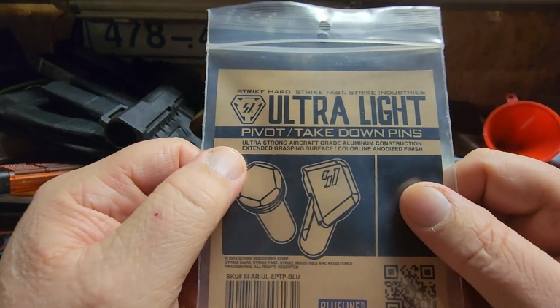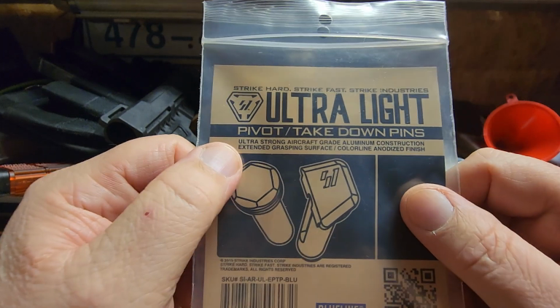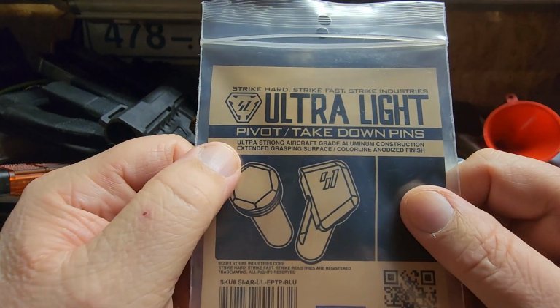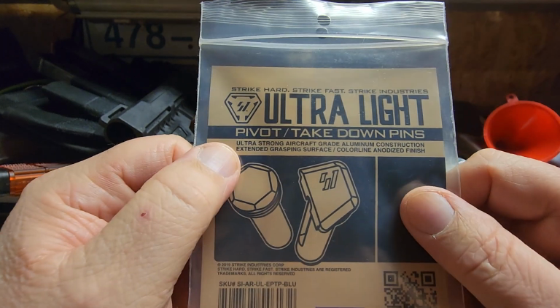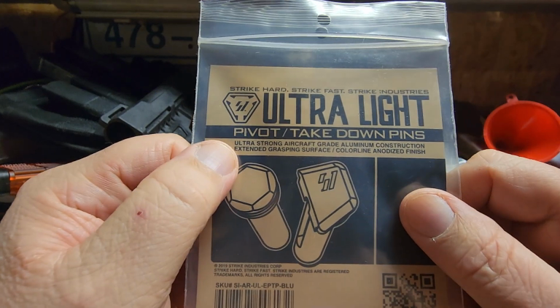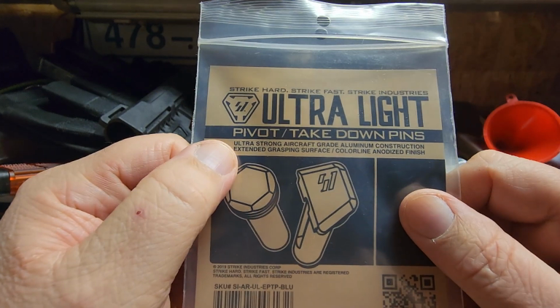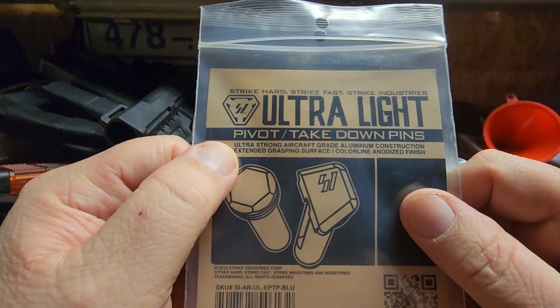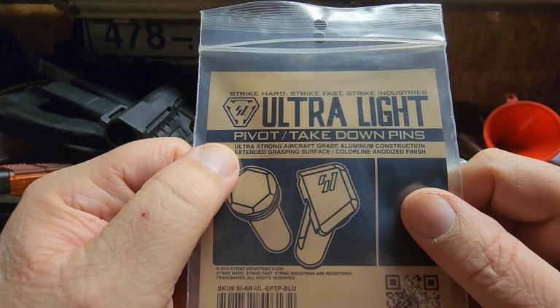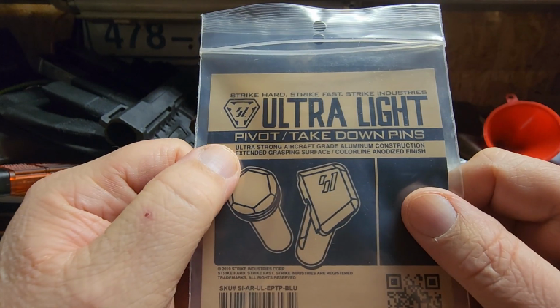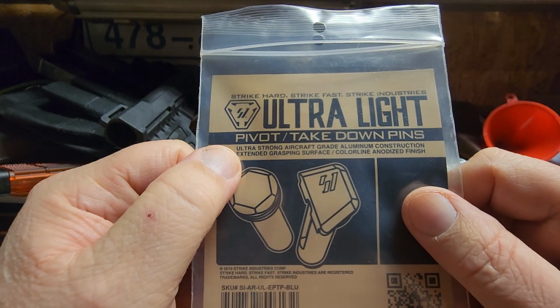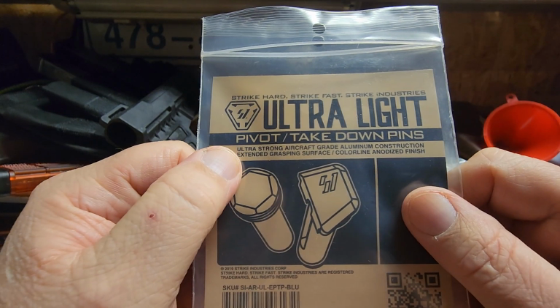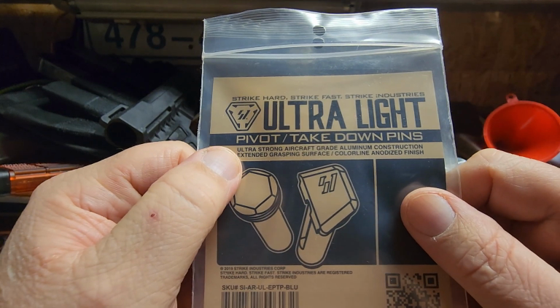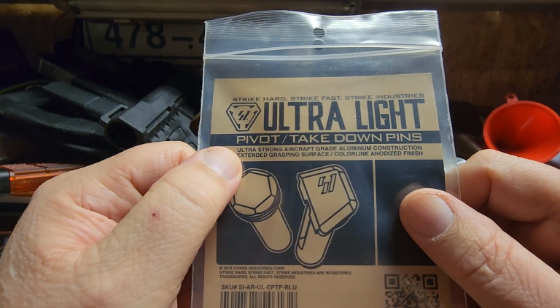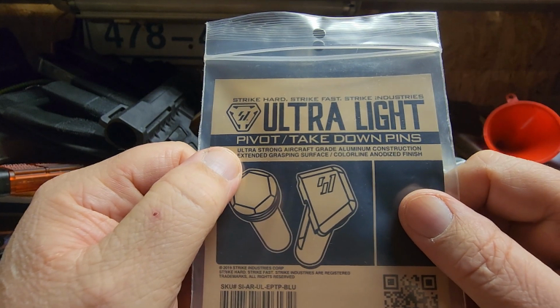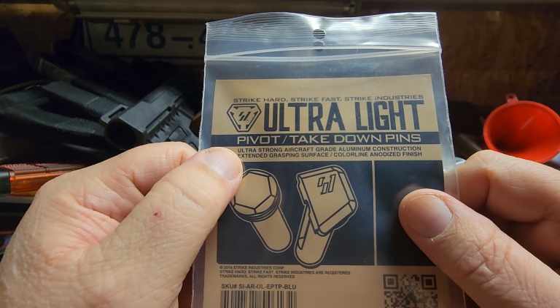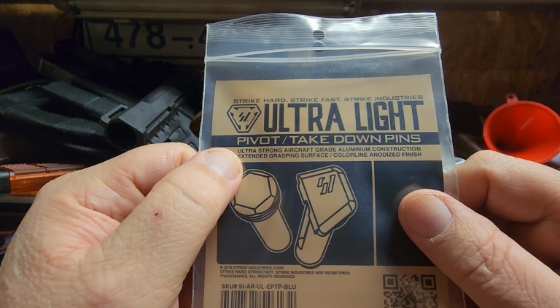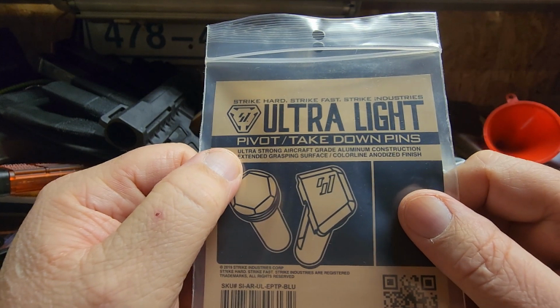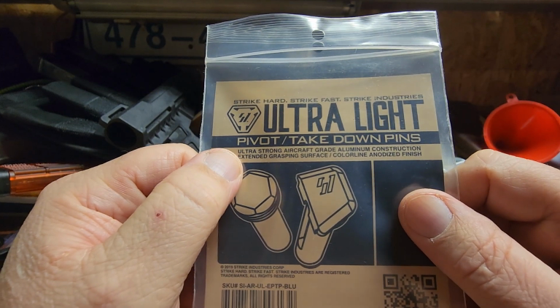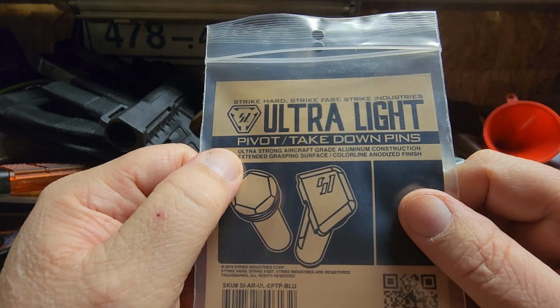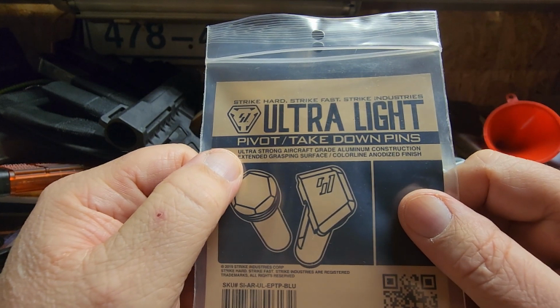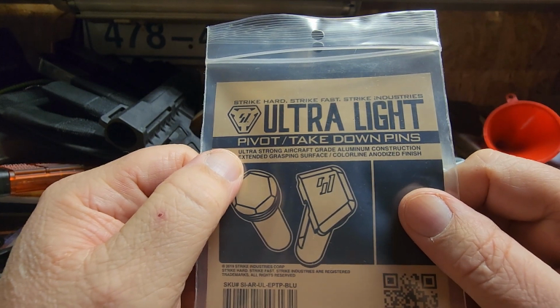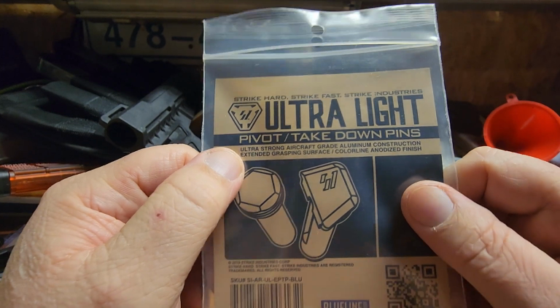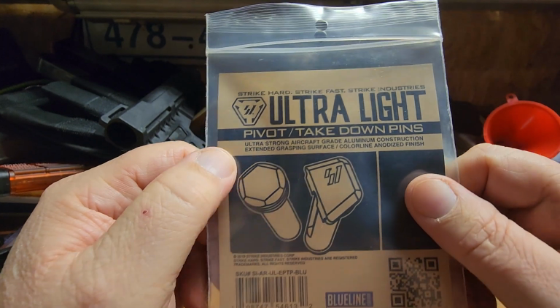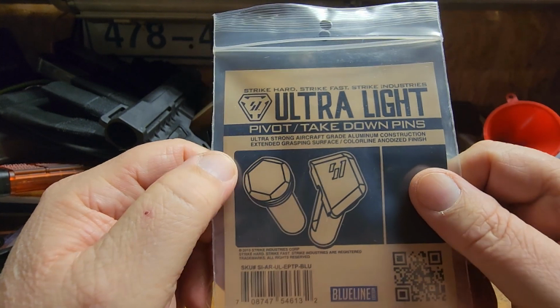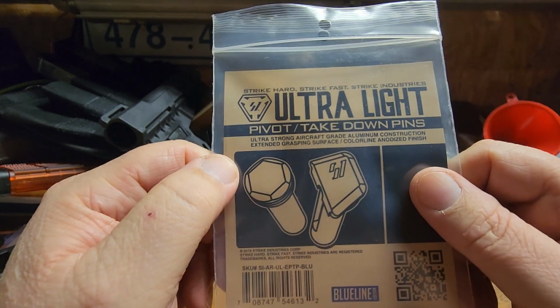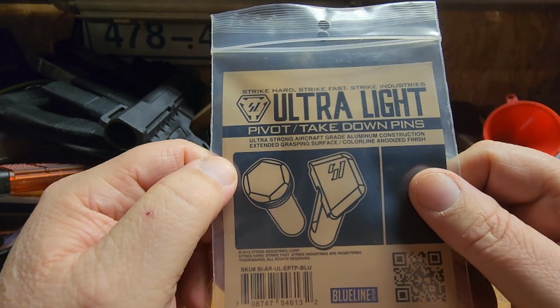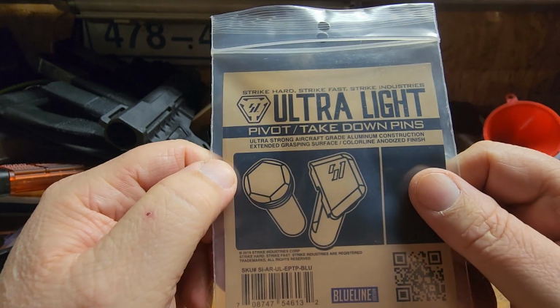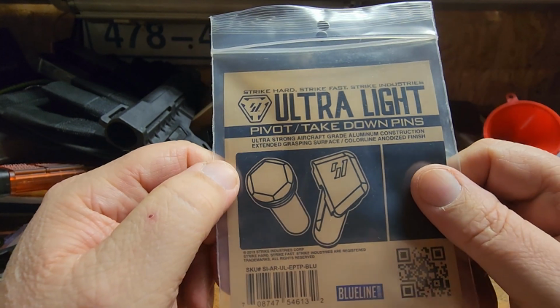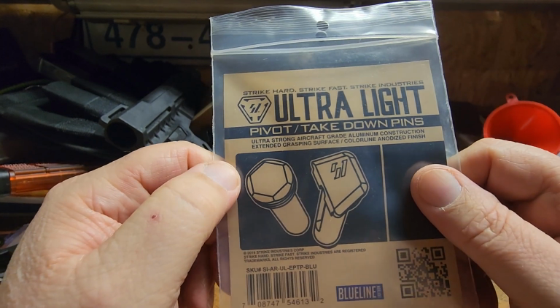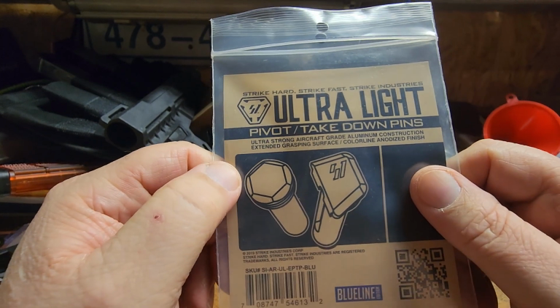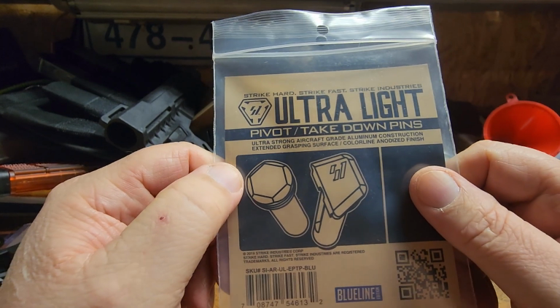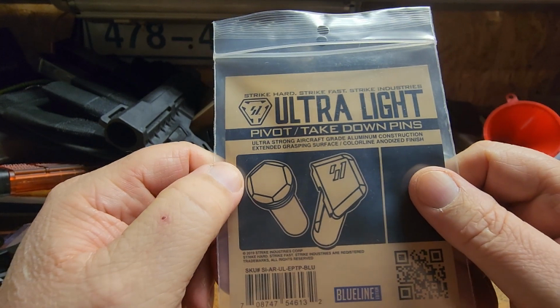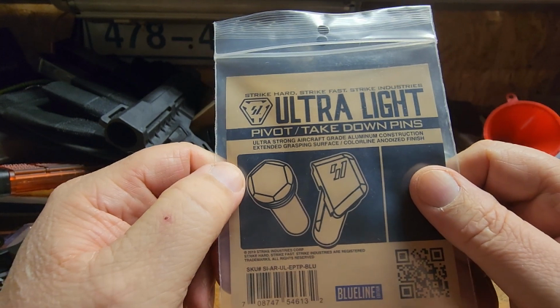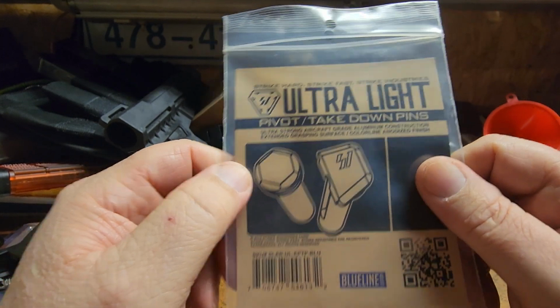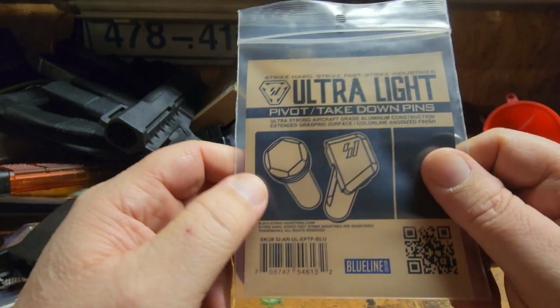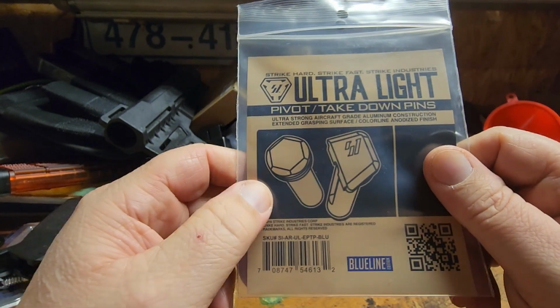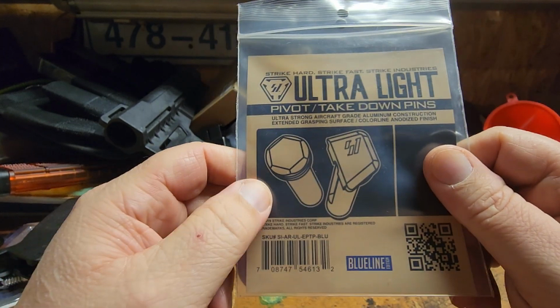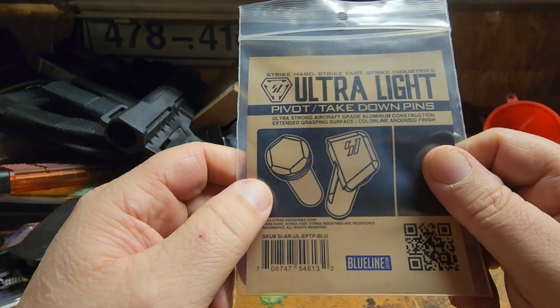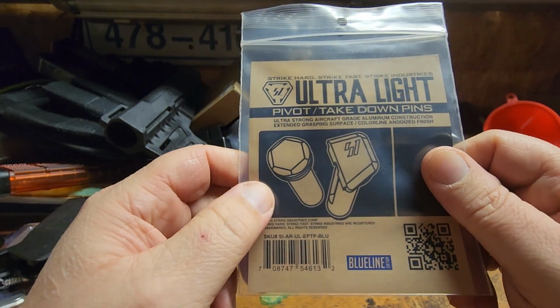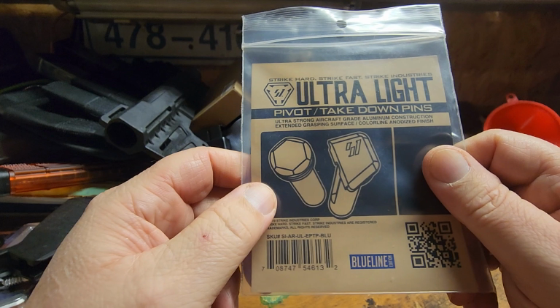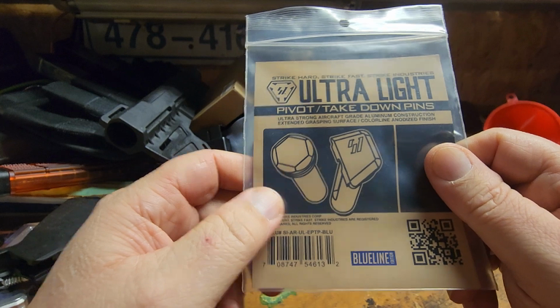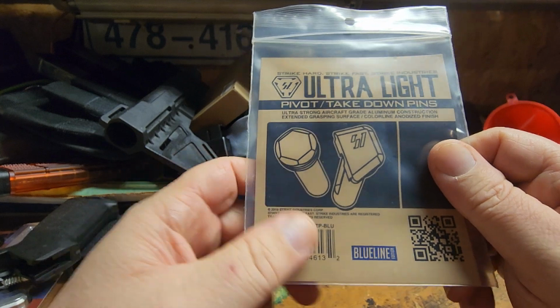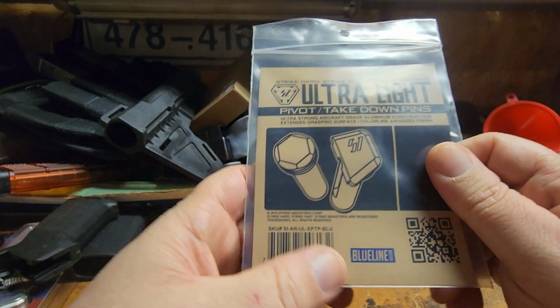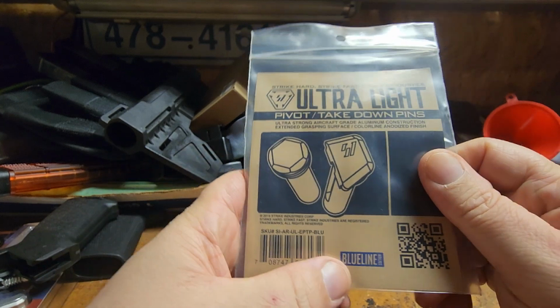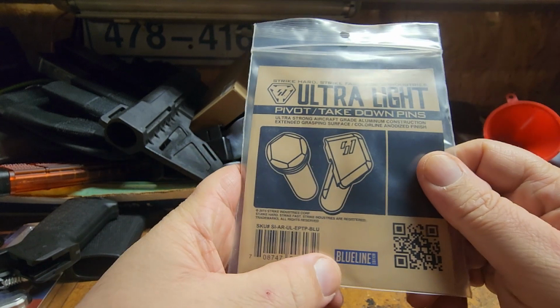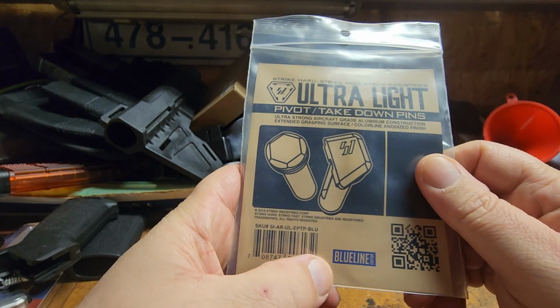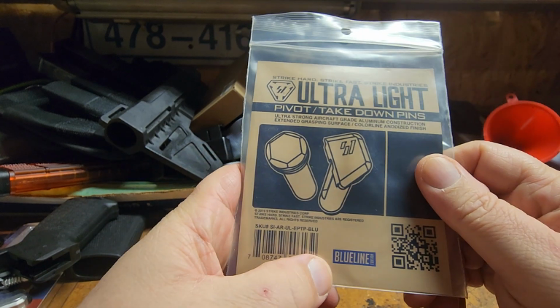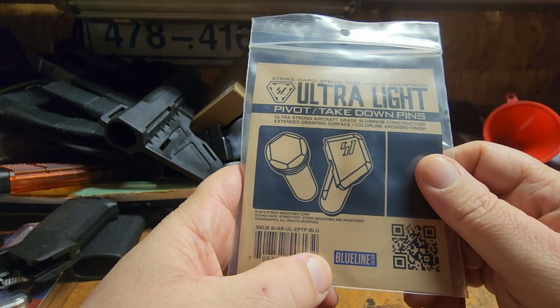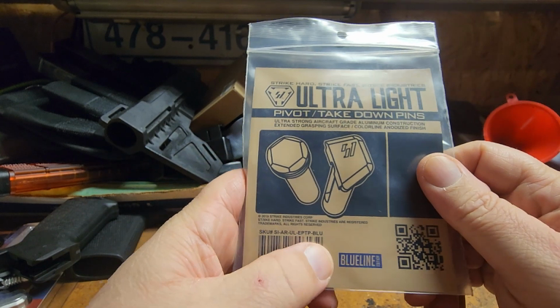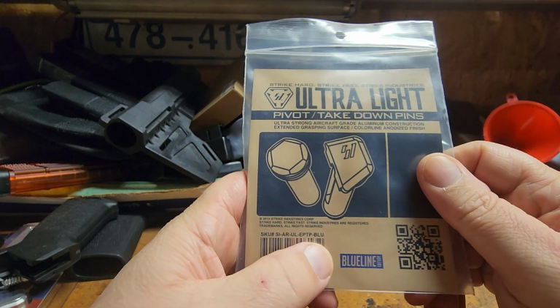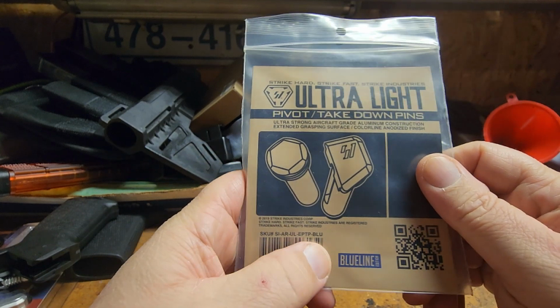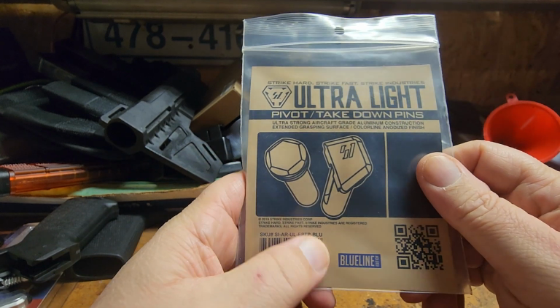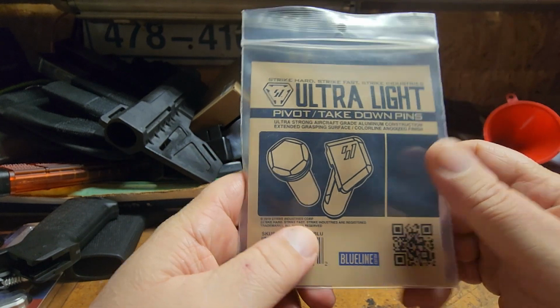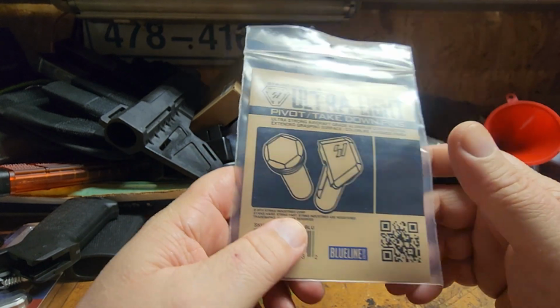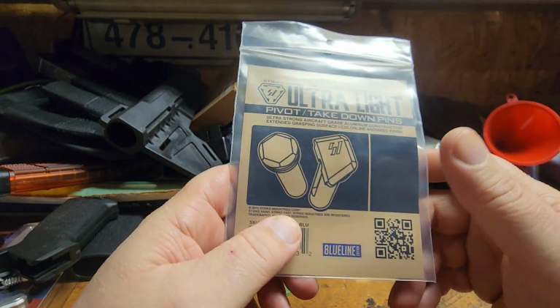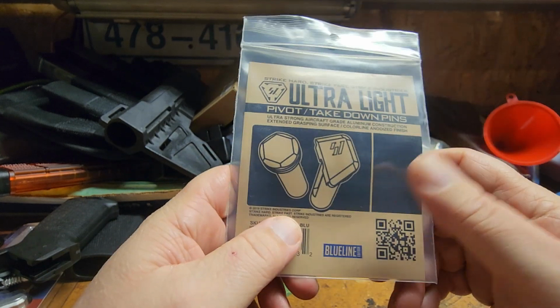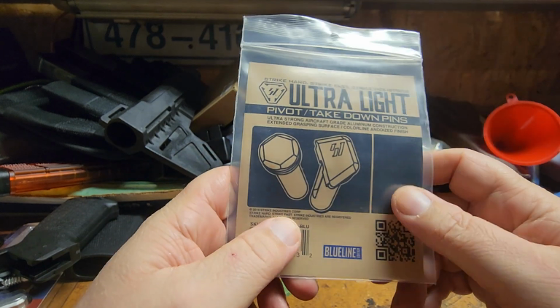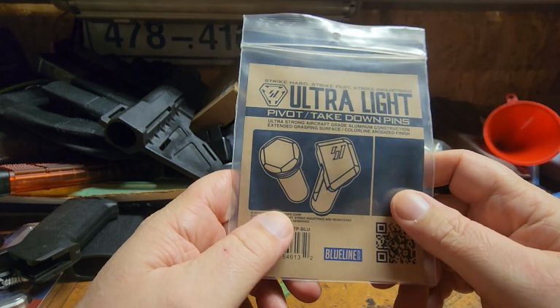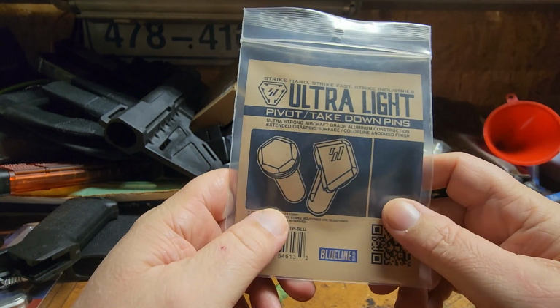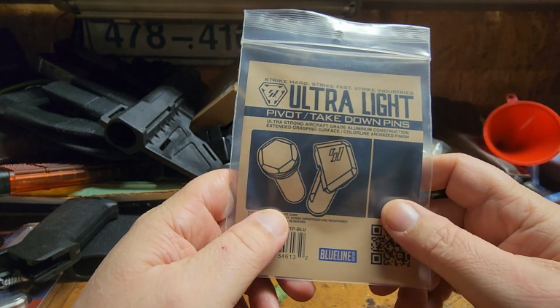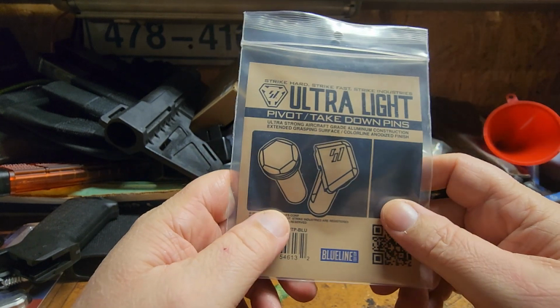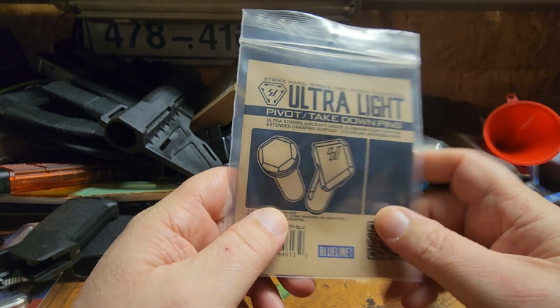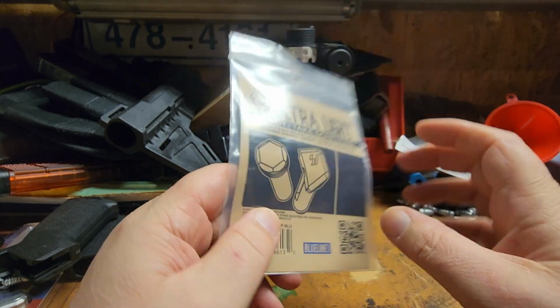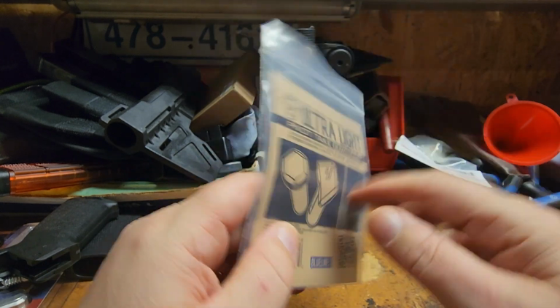This is the Ultralight Pivot Takedown Kit from Strike Industries, and it's their blue line, so that means what color it is.